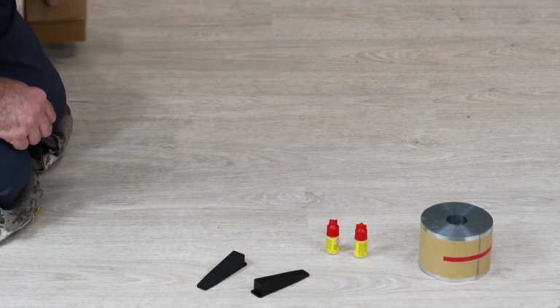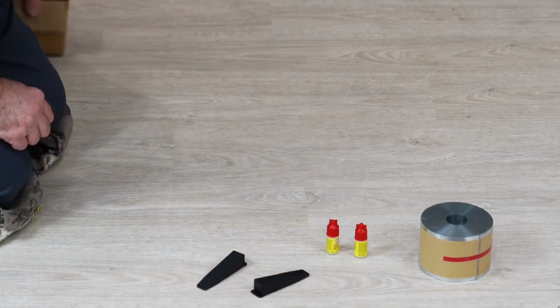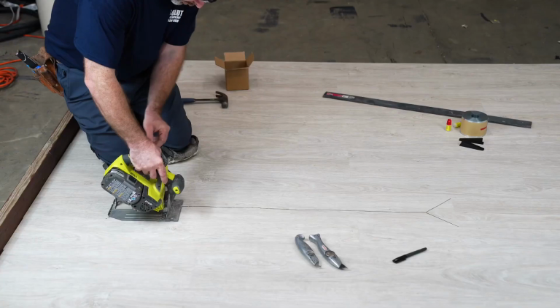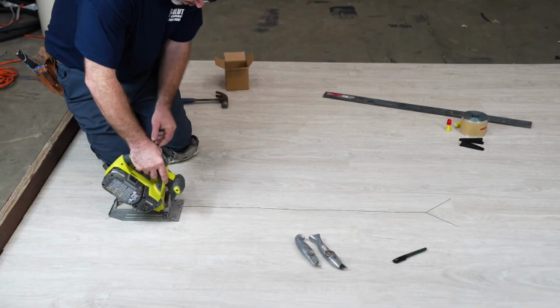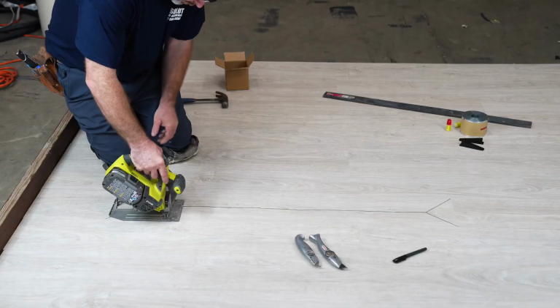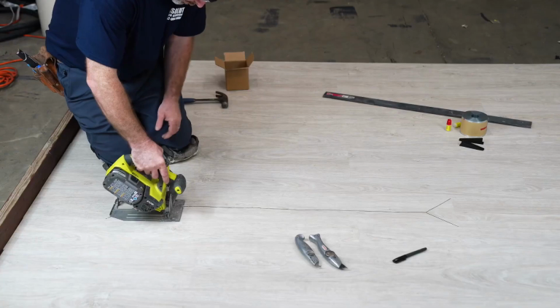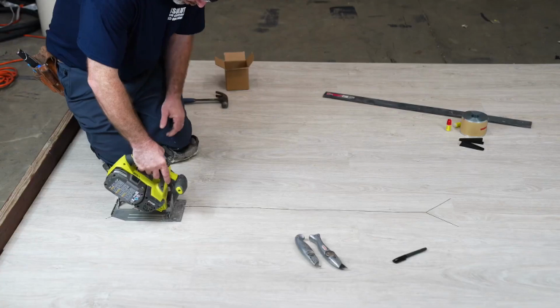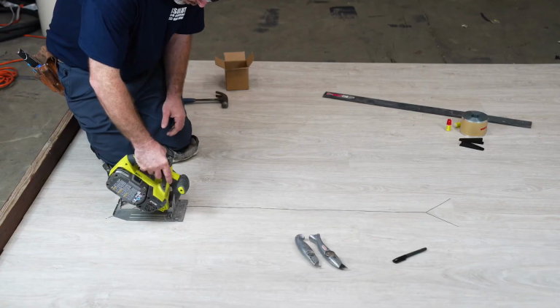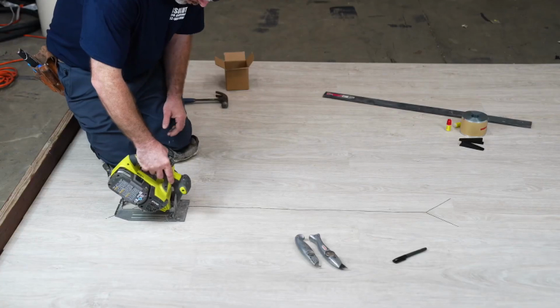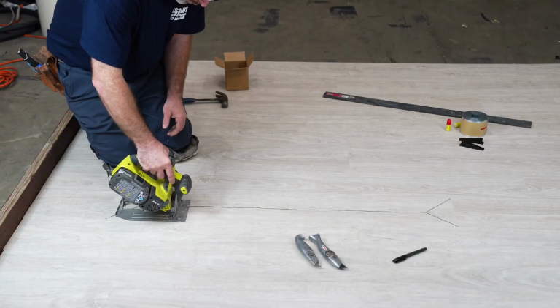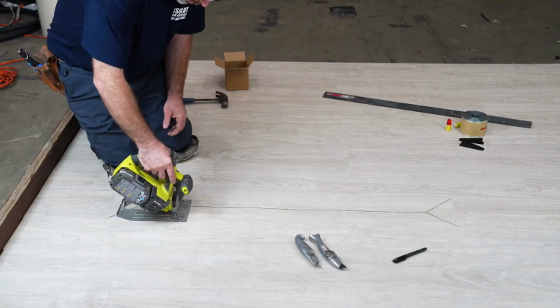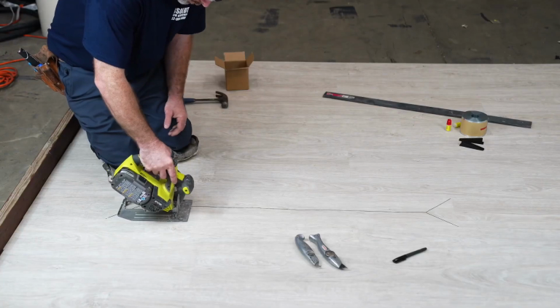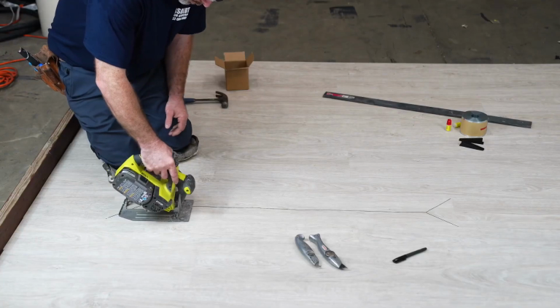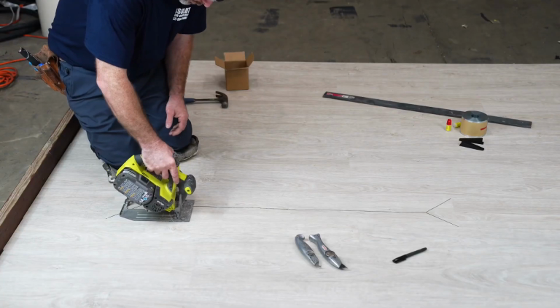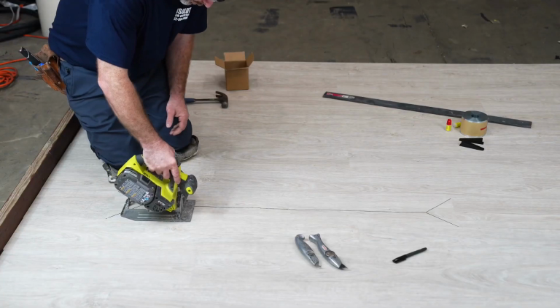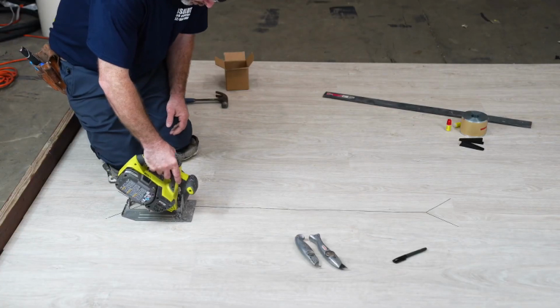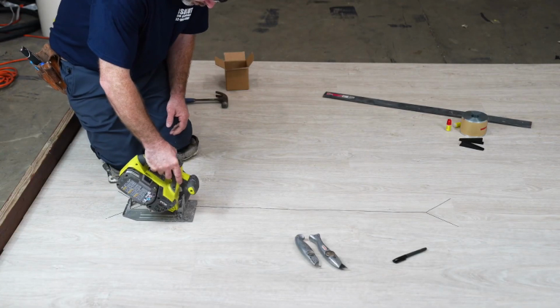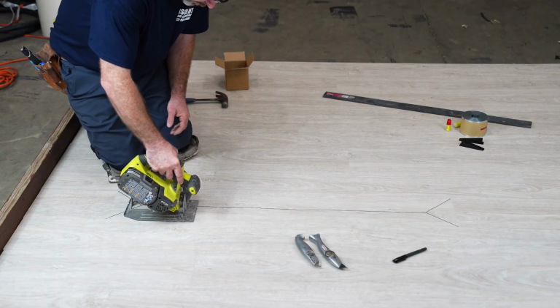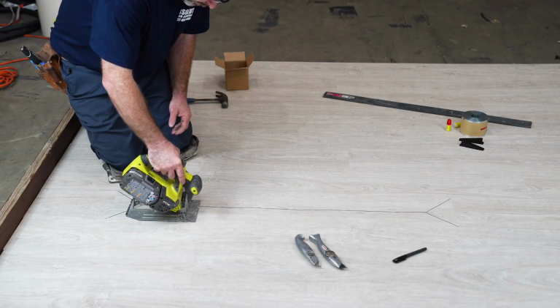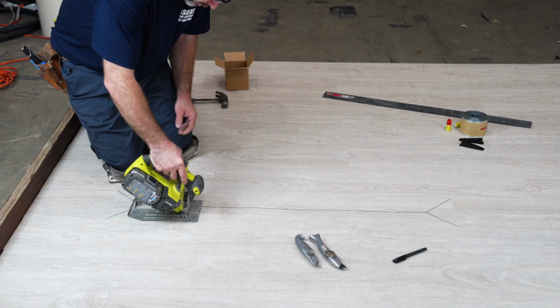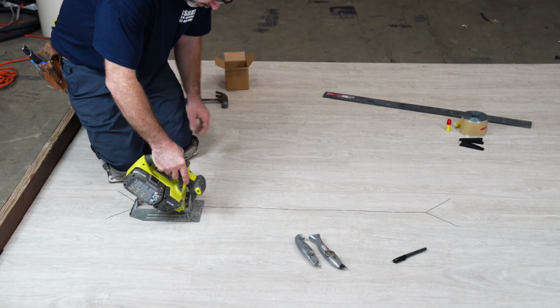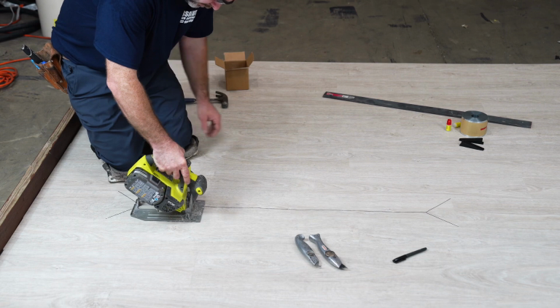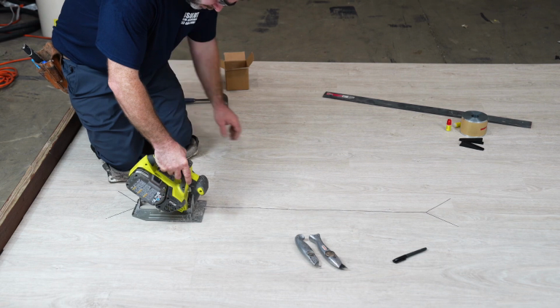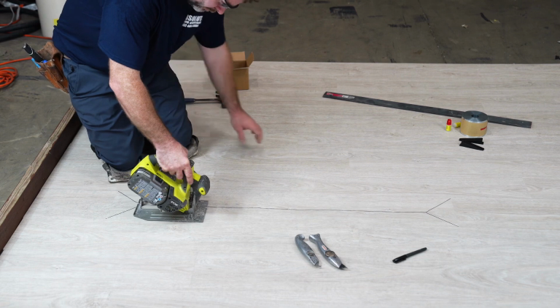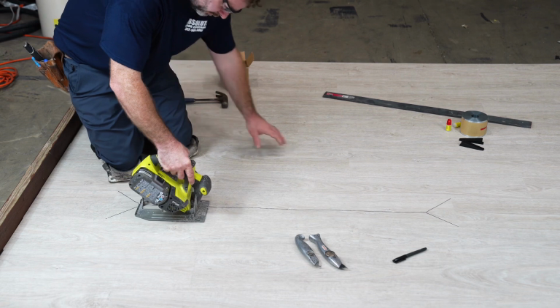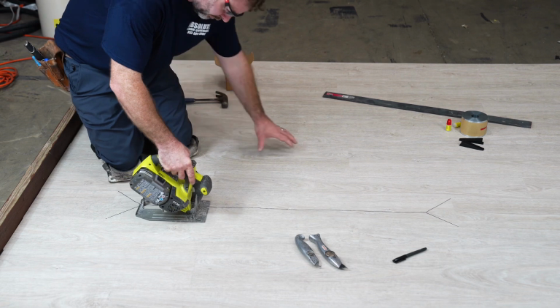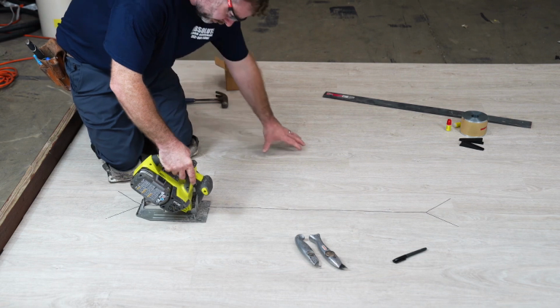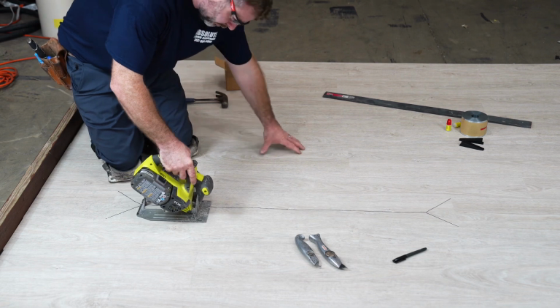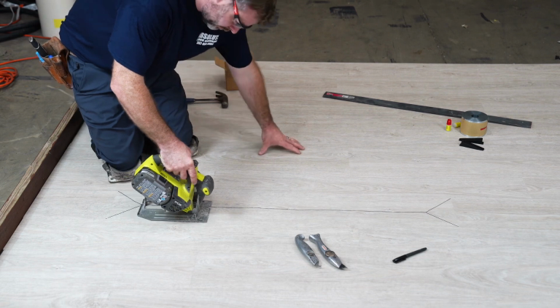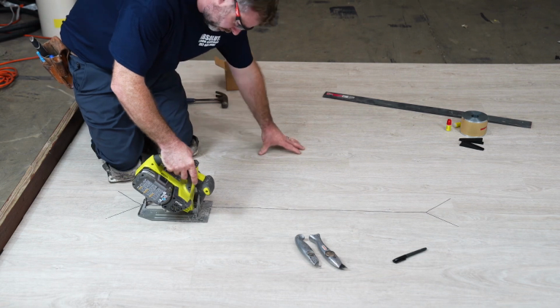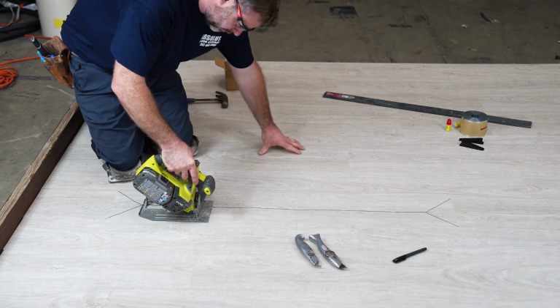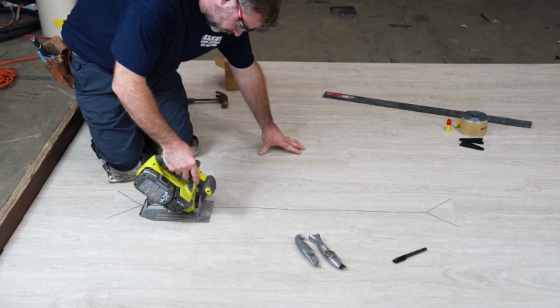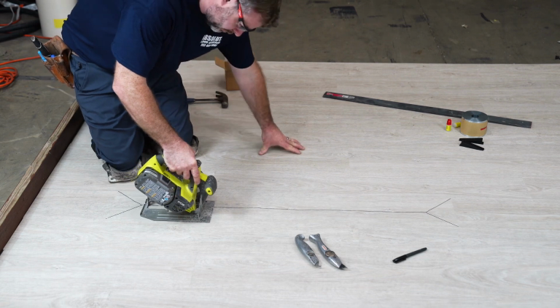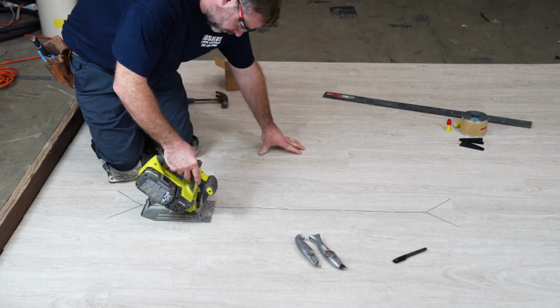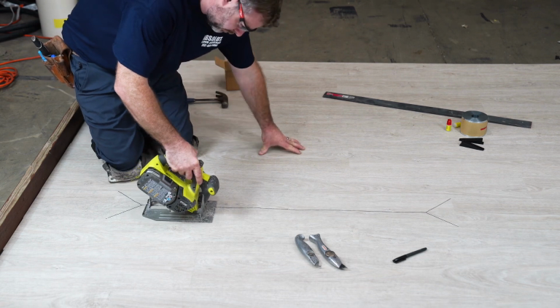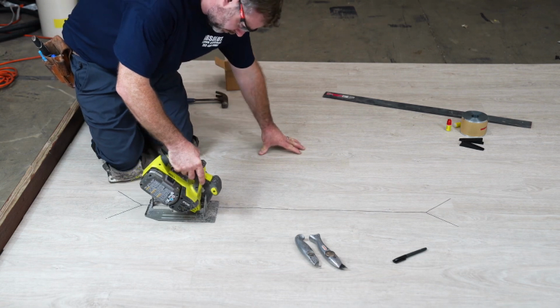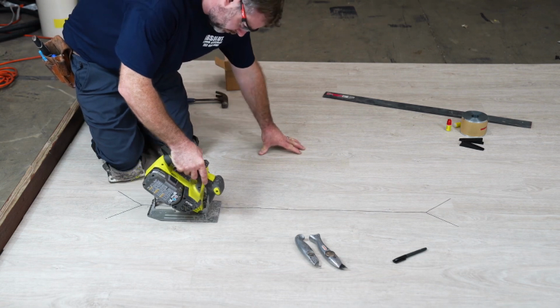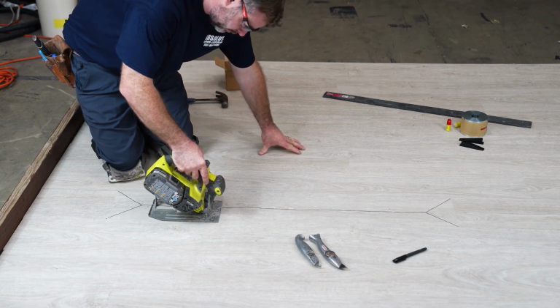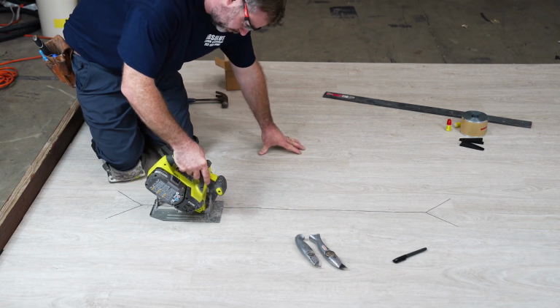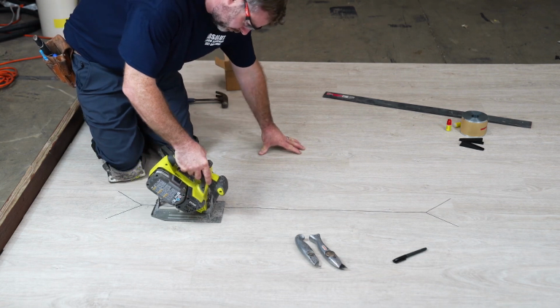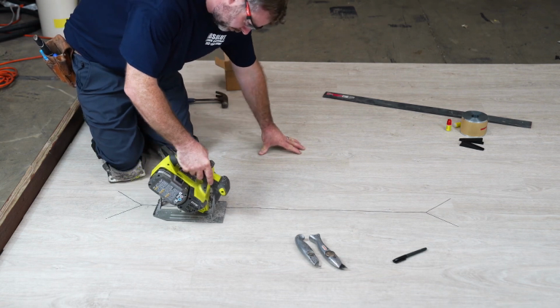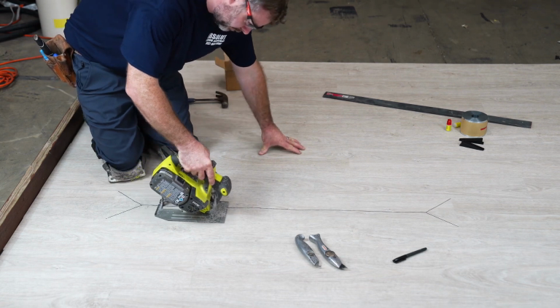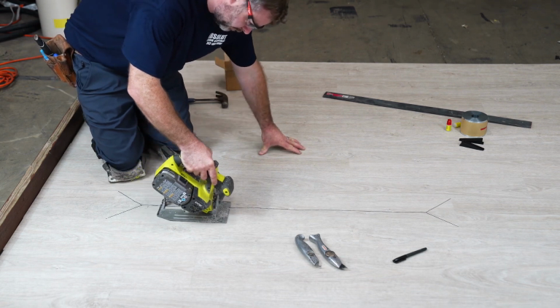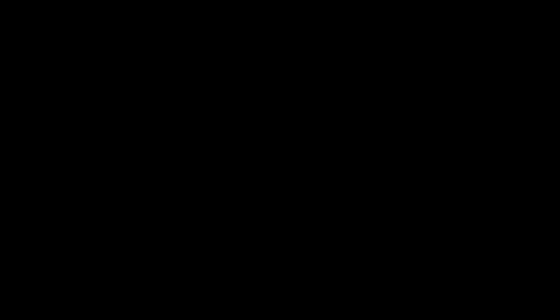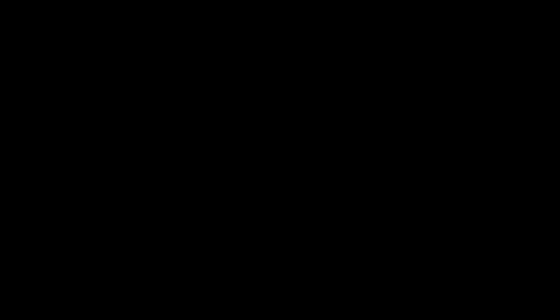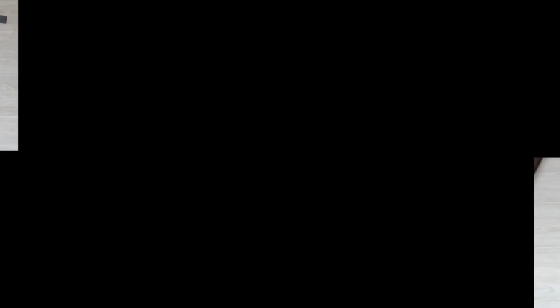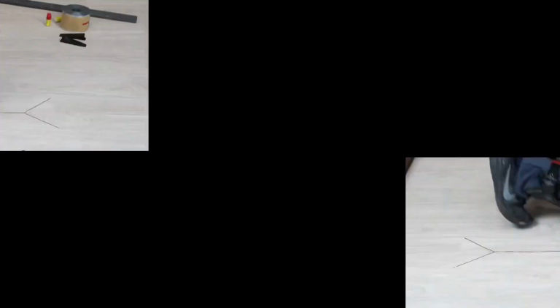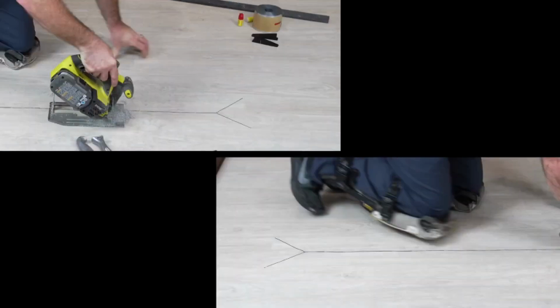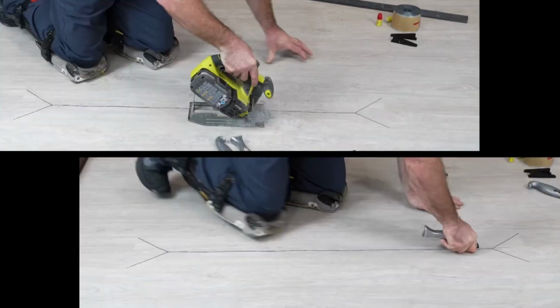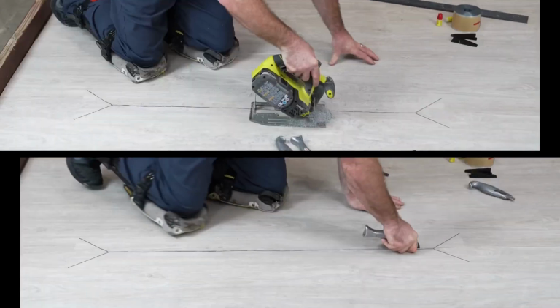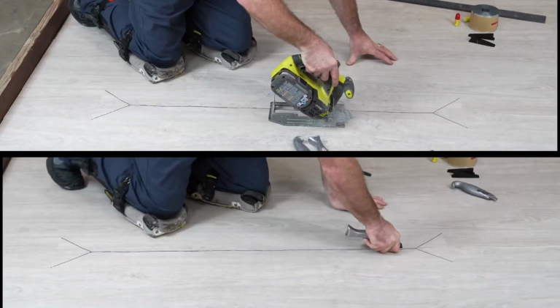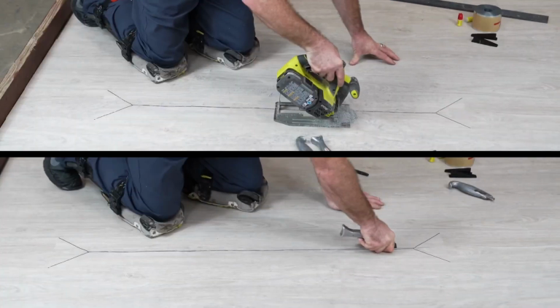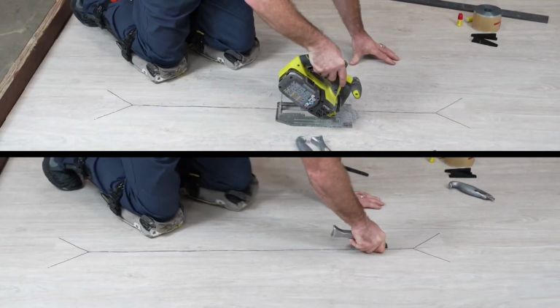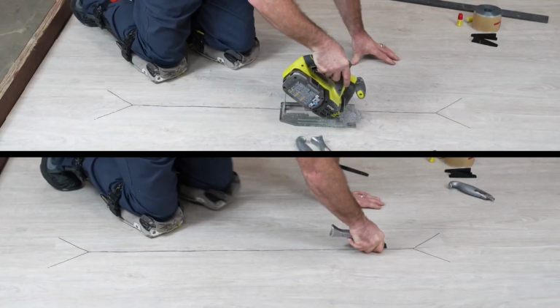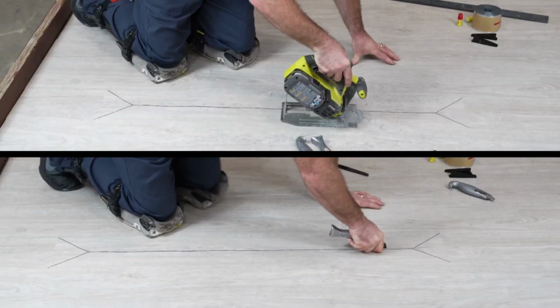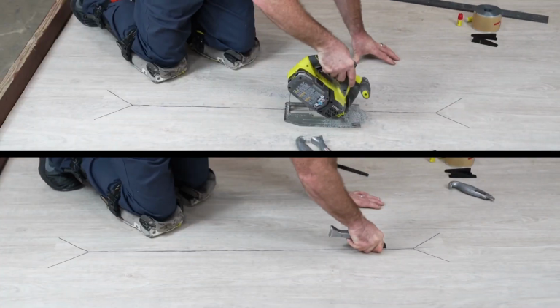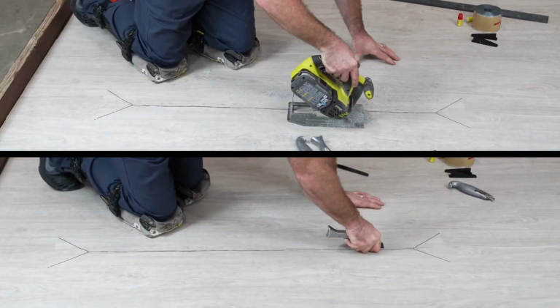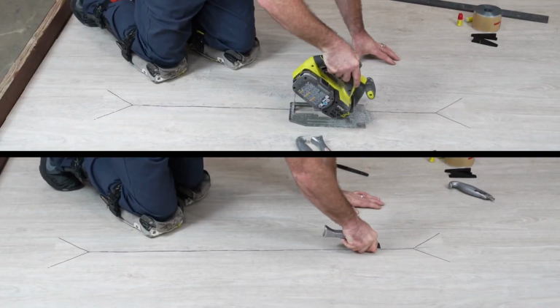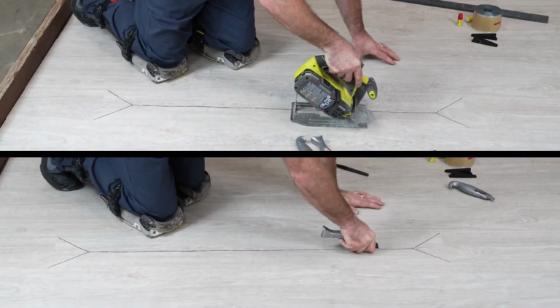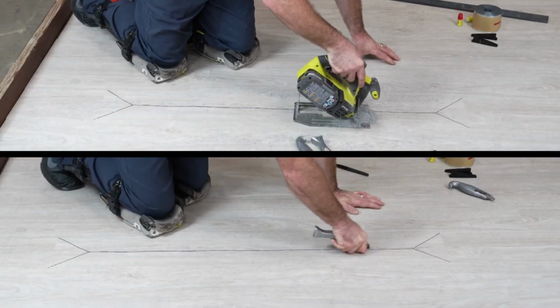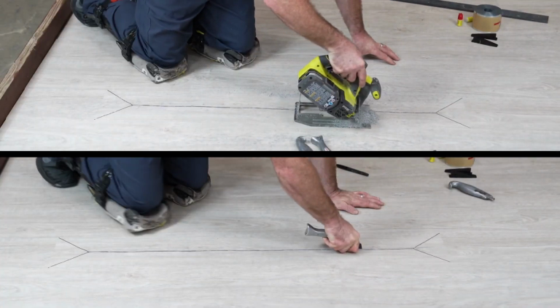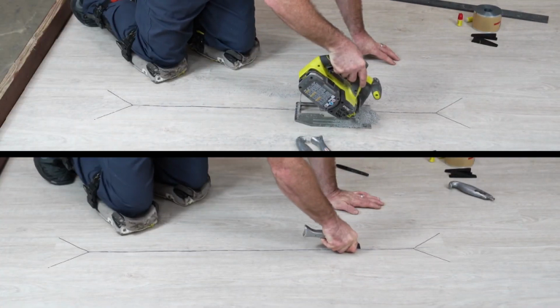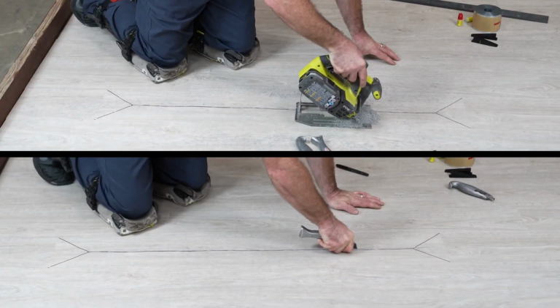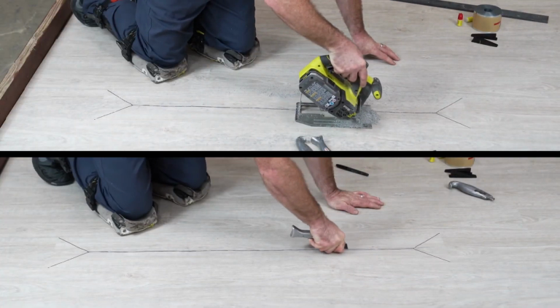Grab your saw or knife and carefully make the first cut along the marked lines. Take your time and ensure precision.